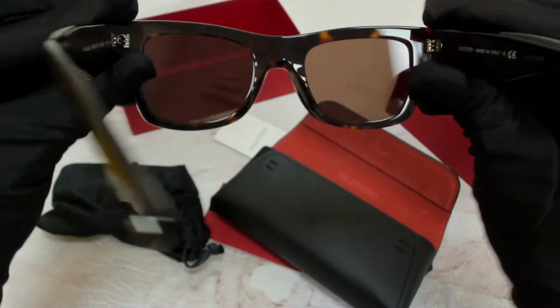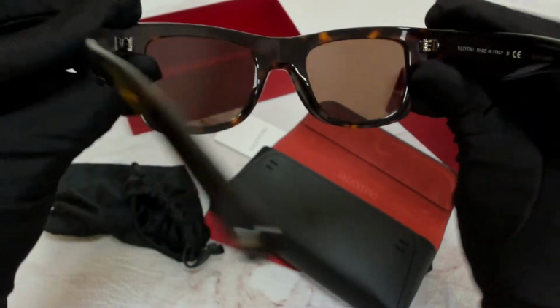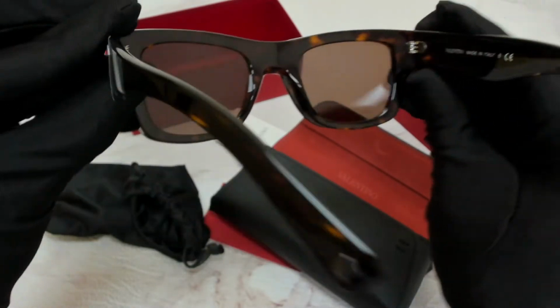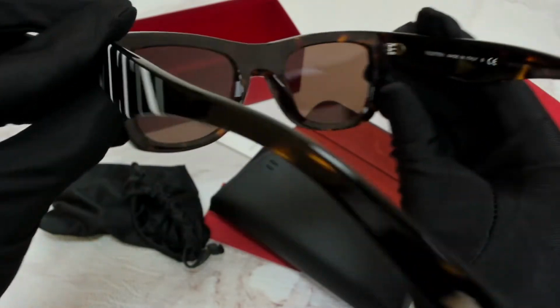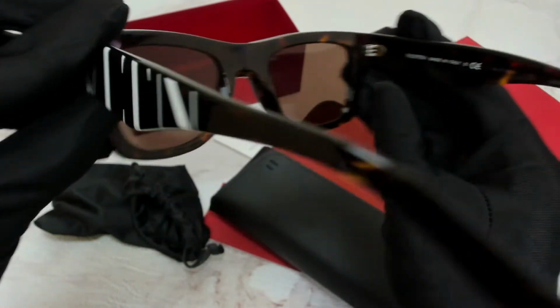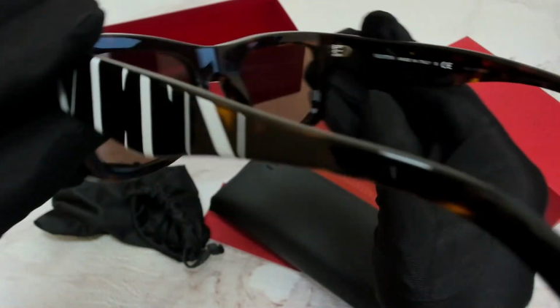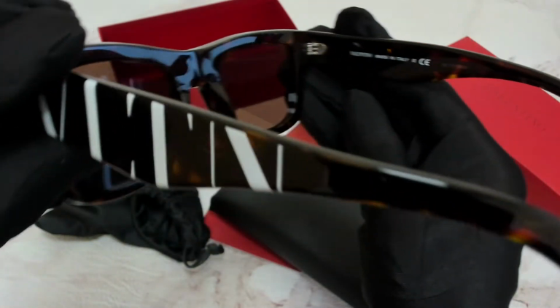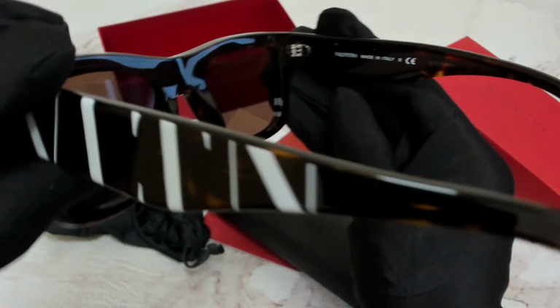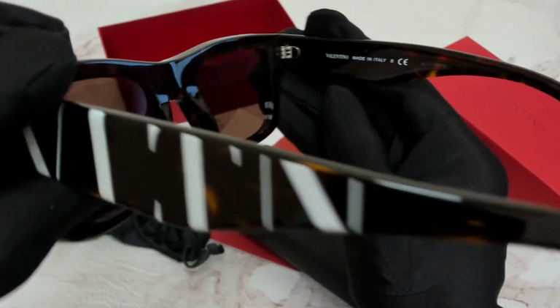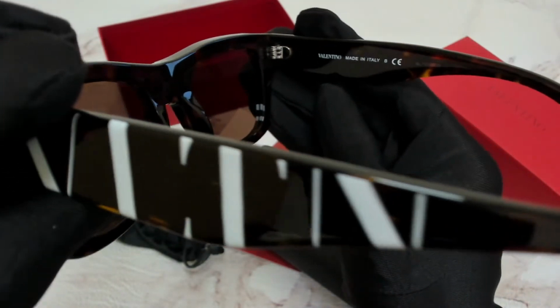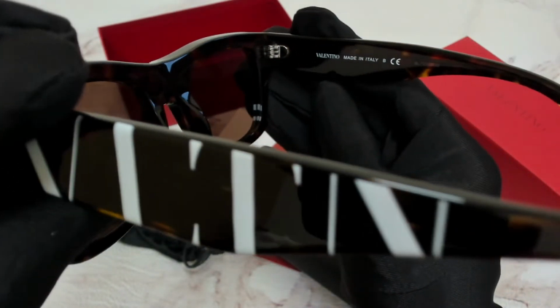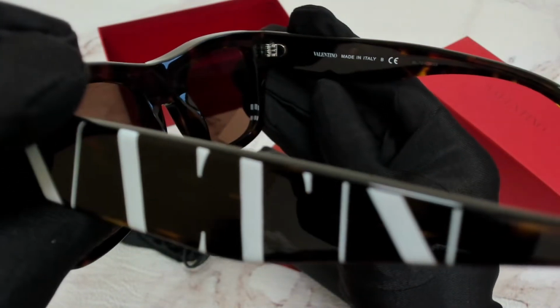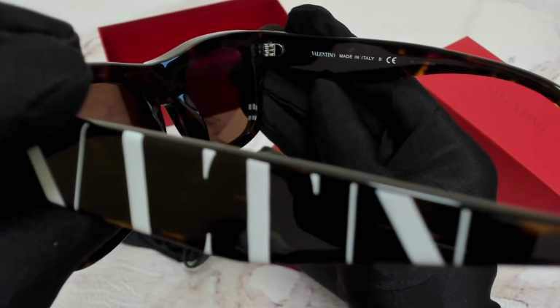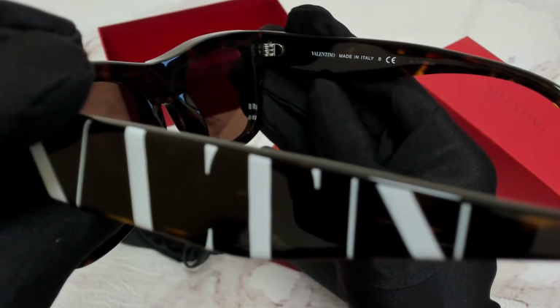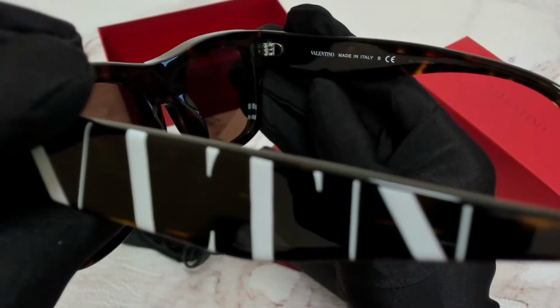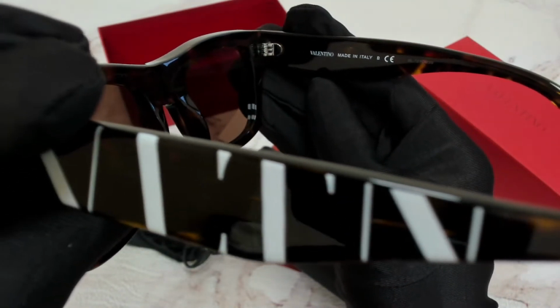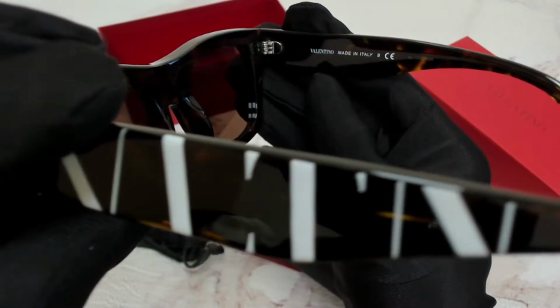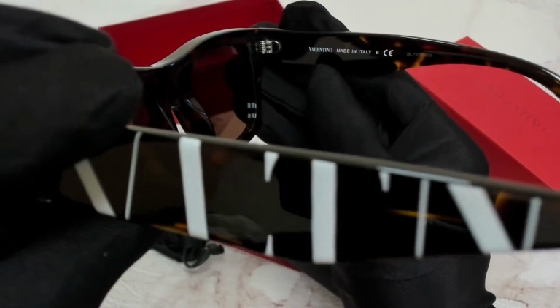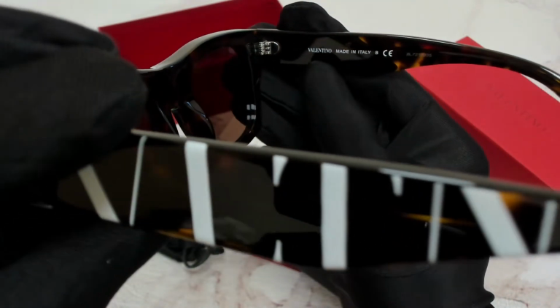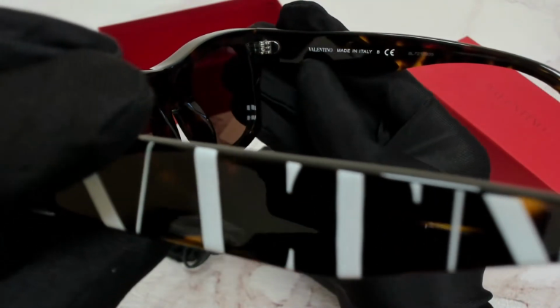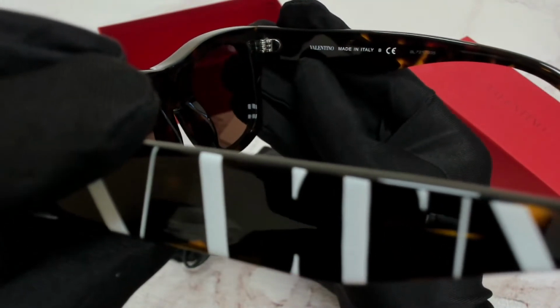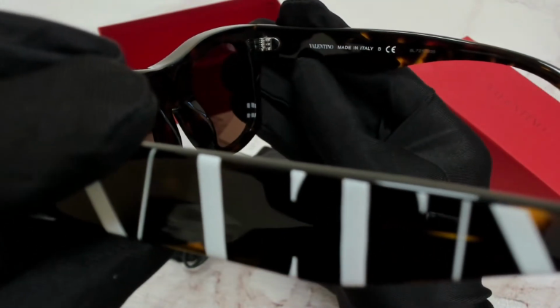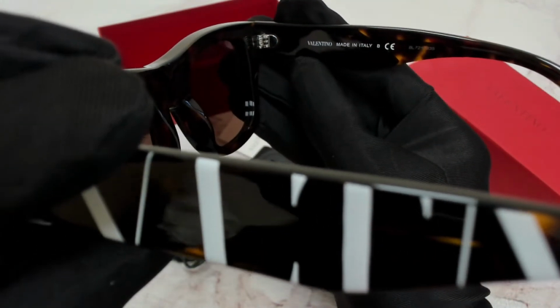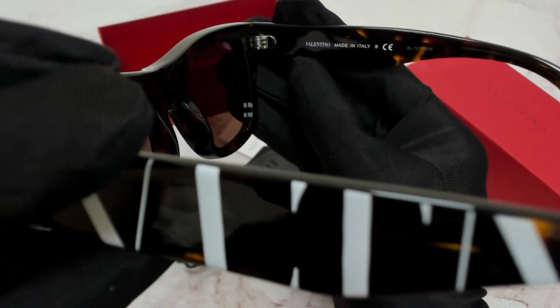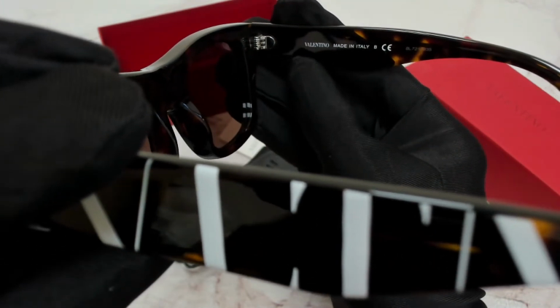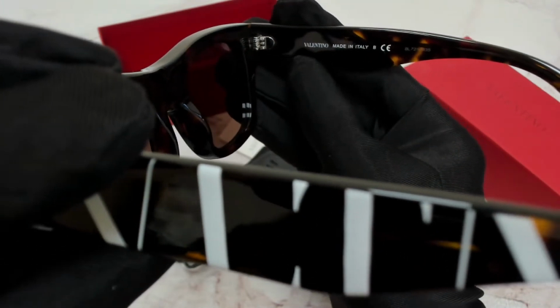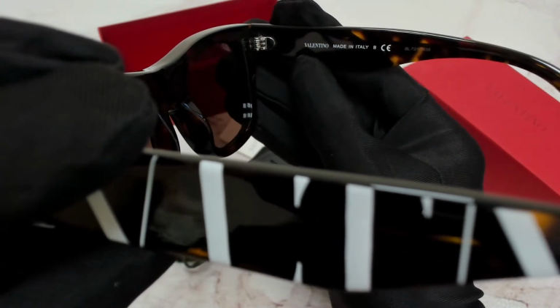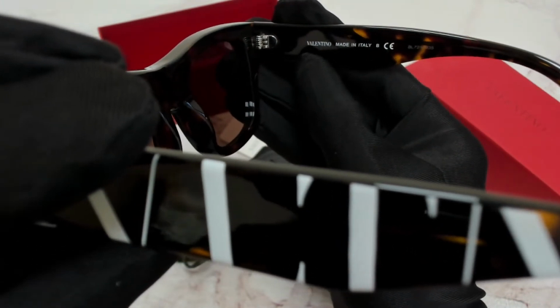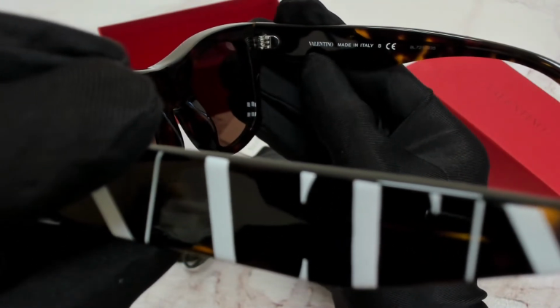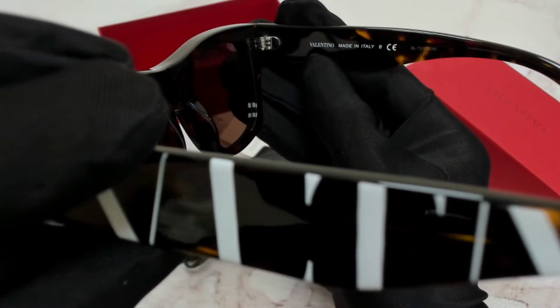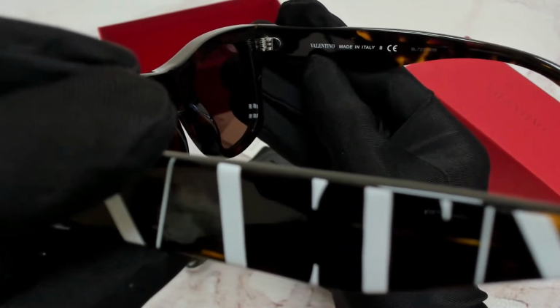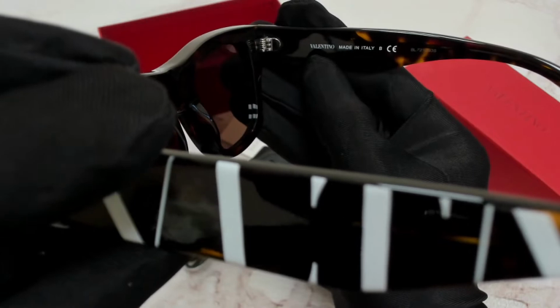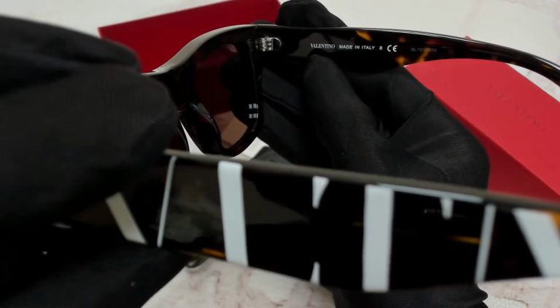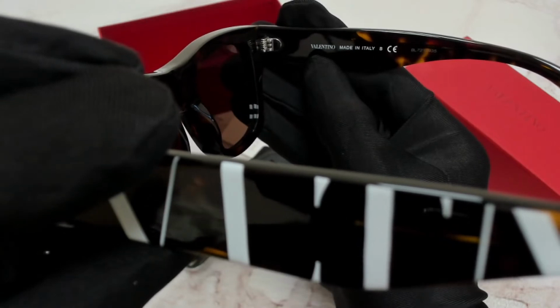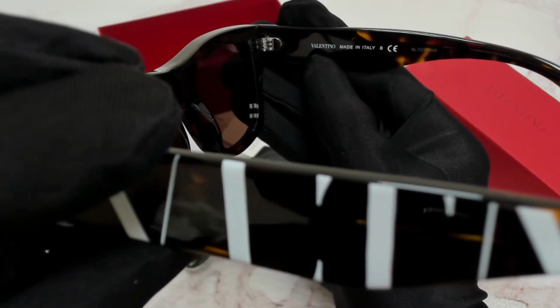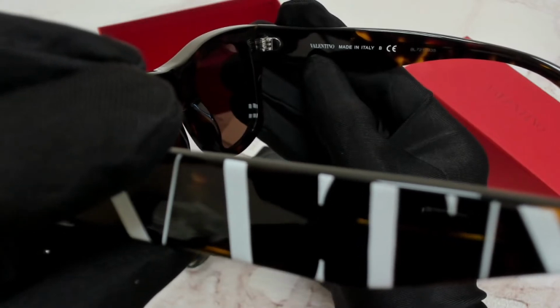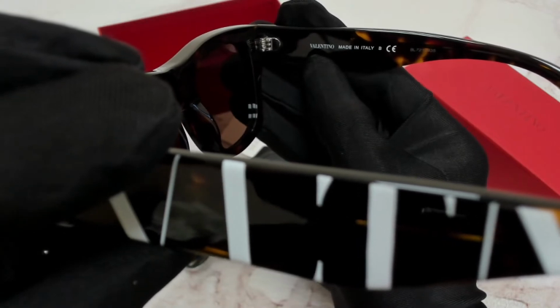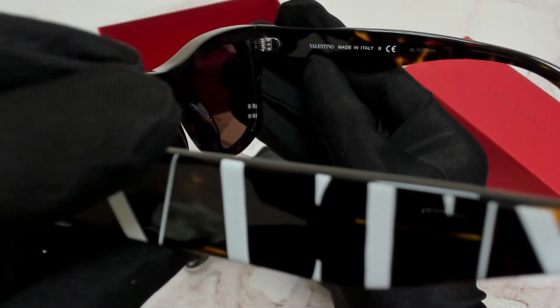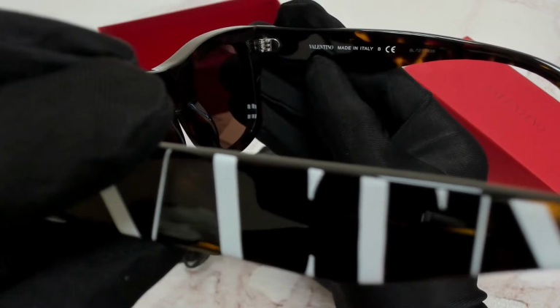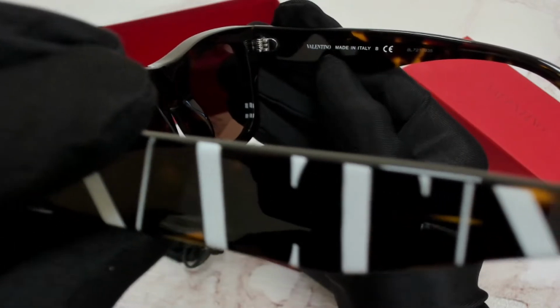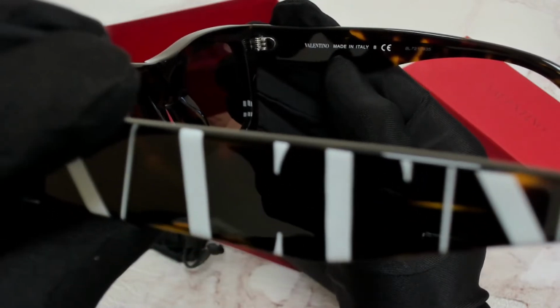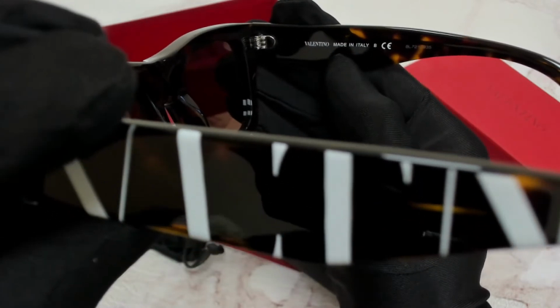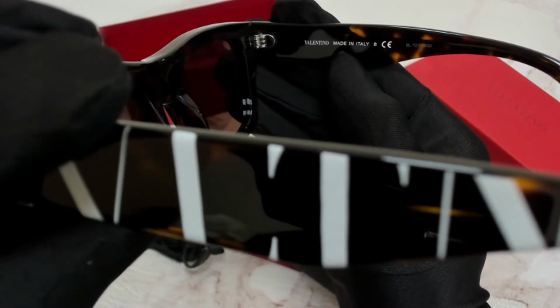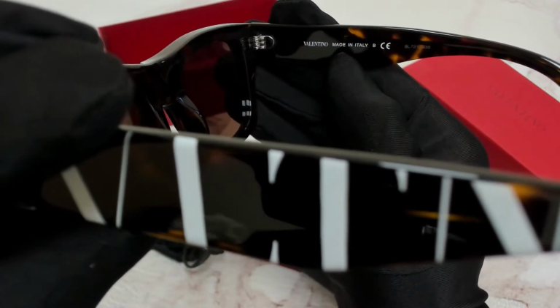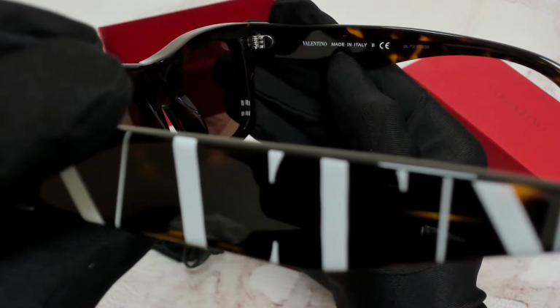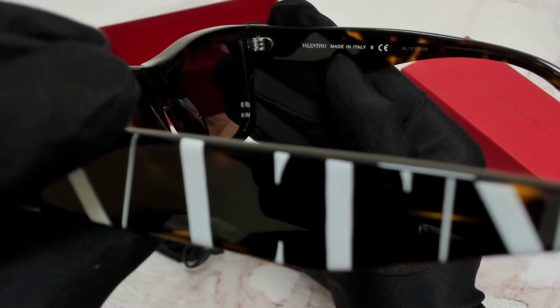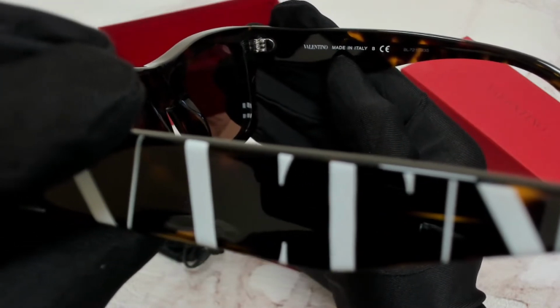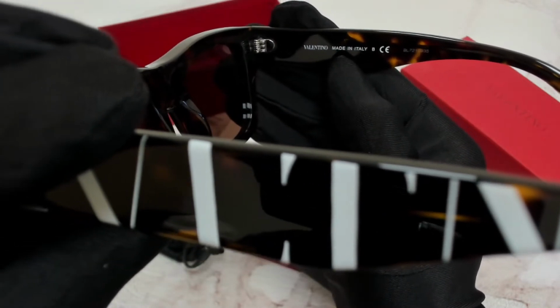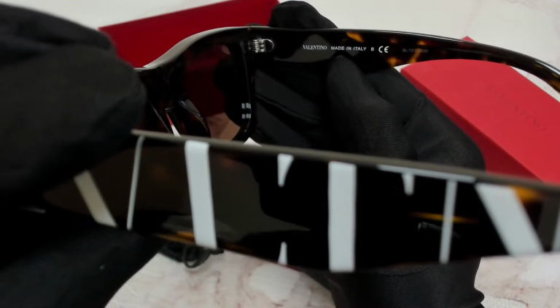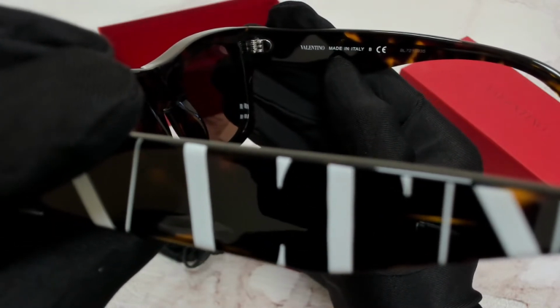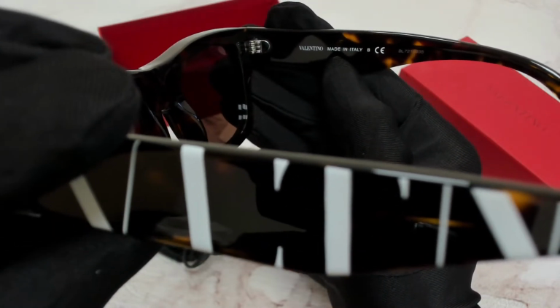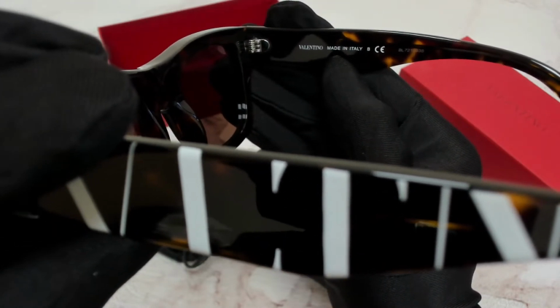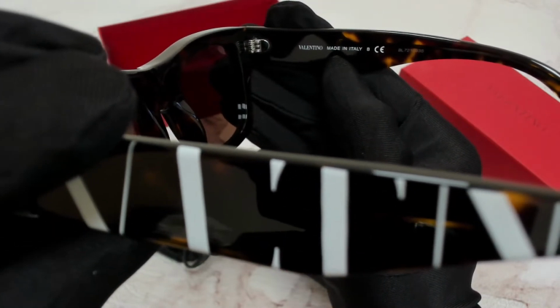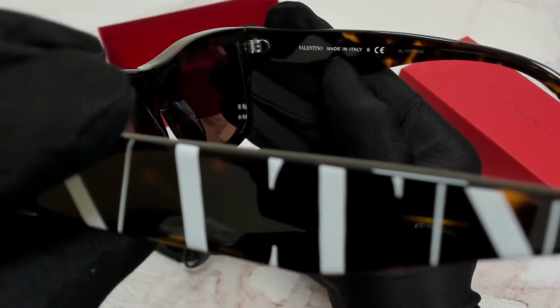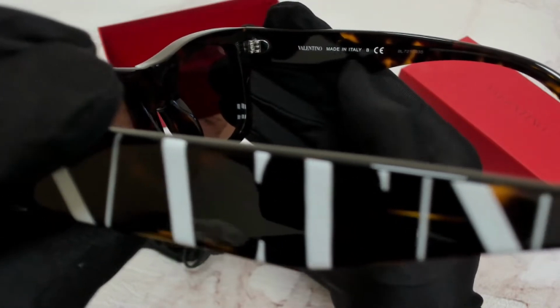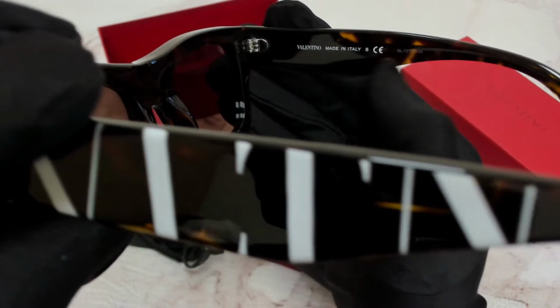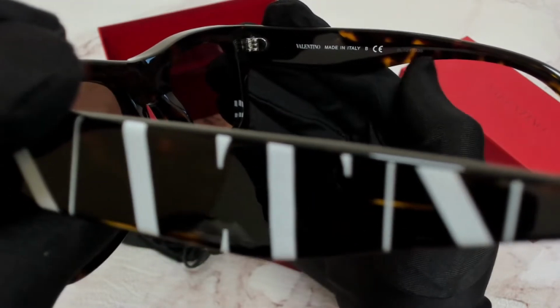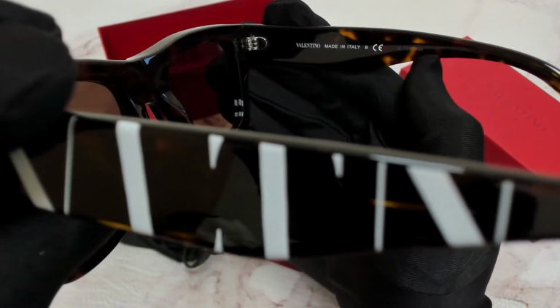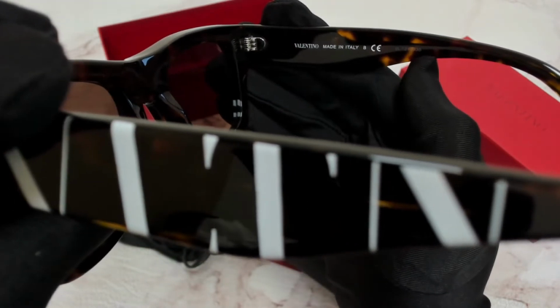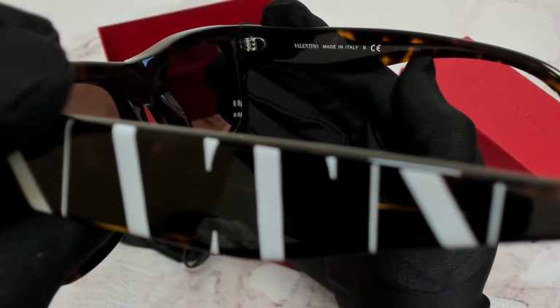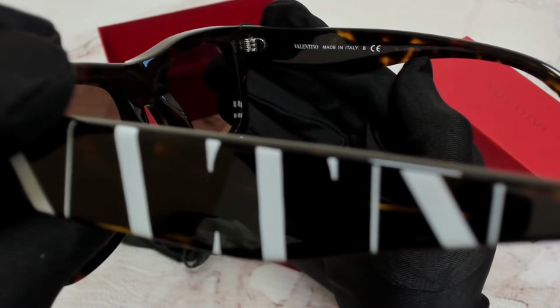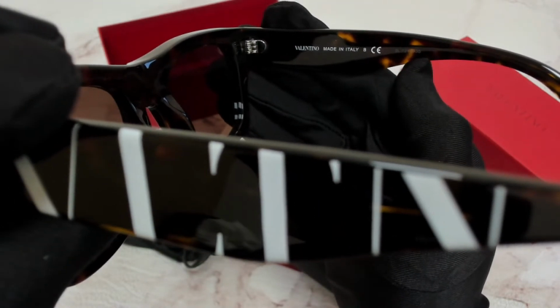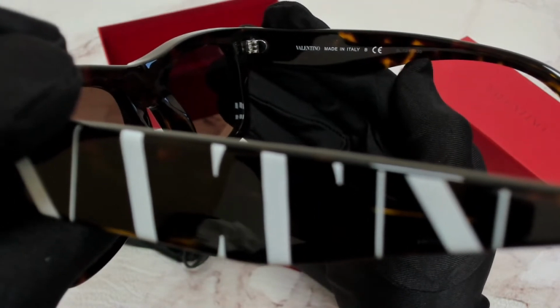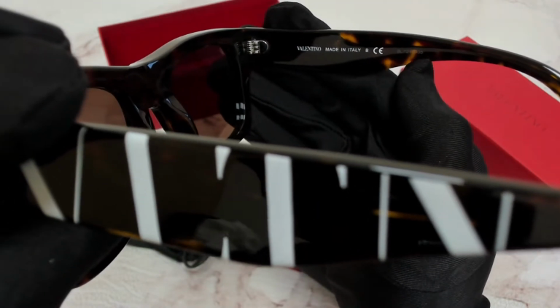On its right inner temple, you'll find the Valentino branding, that it's made in Italy, and the serial number.